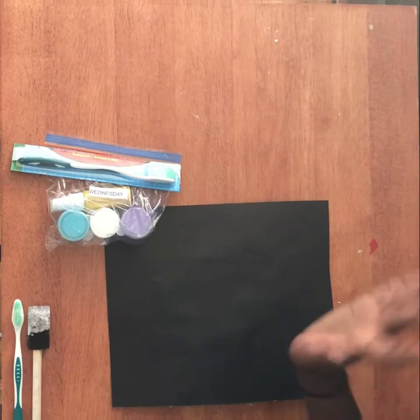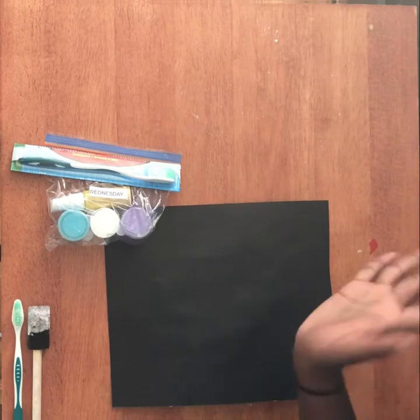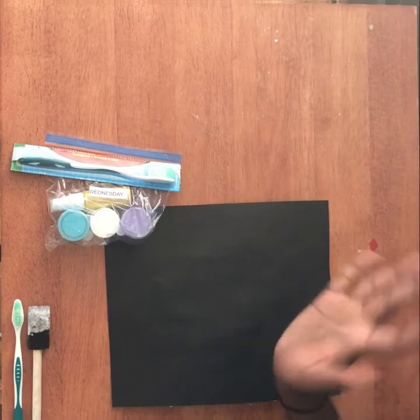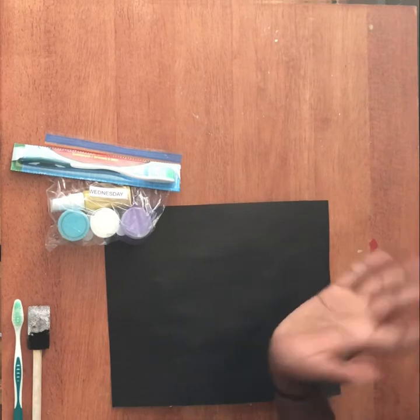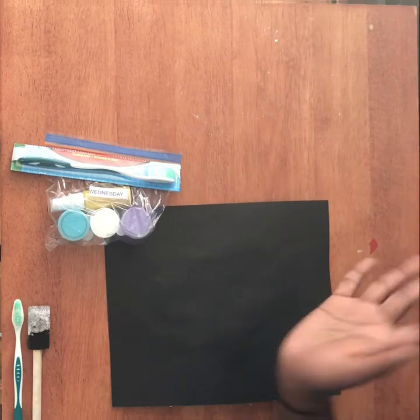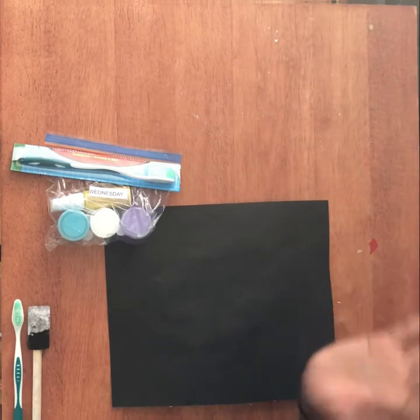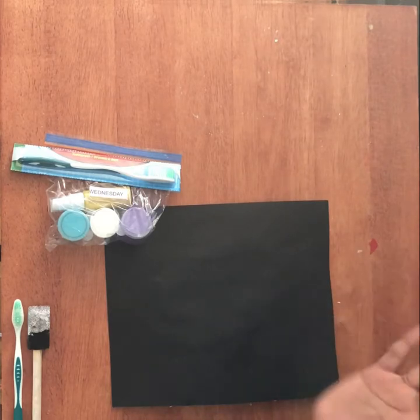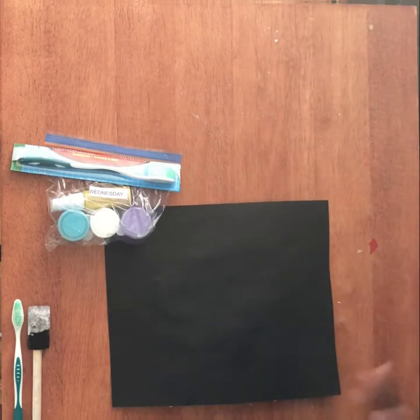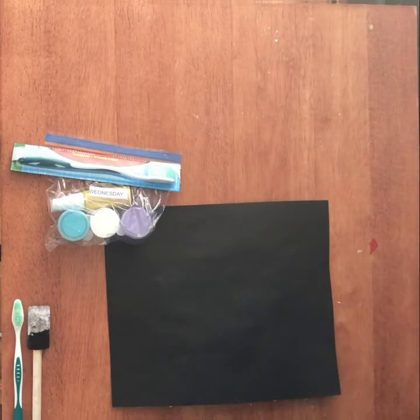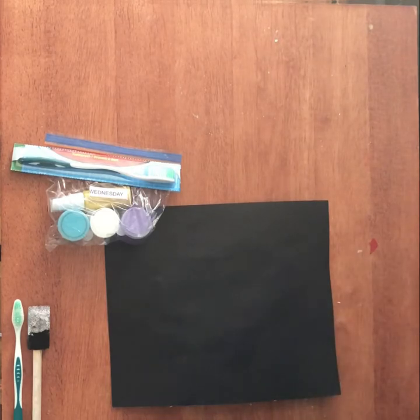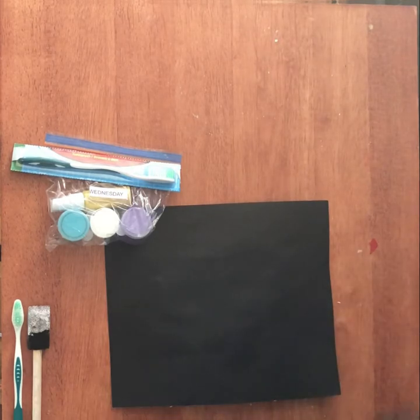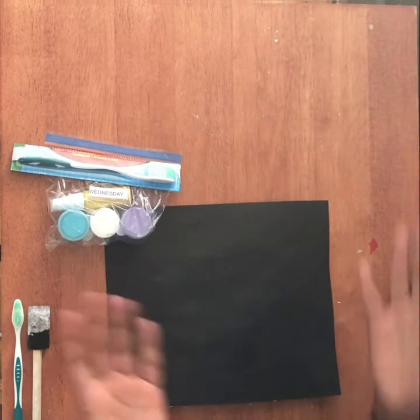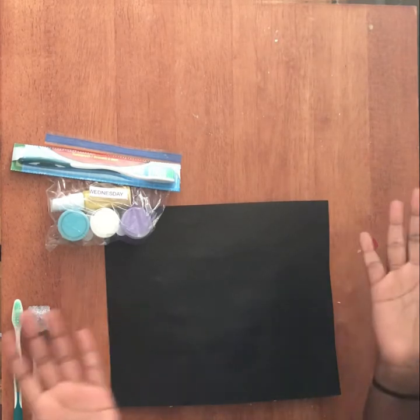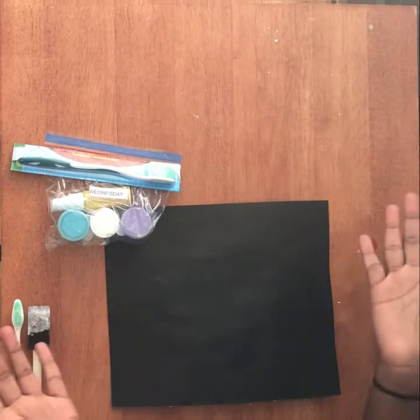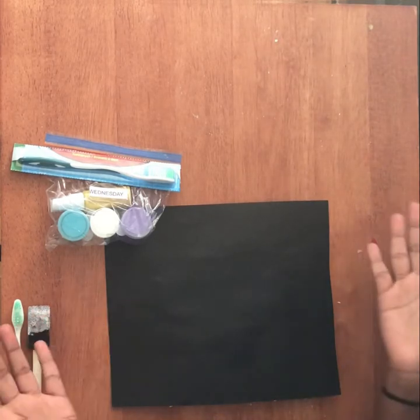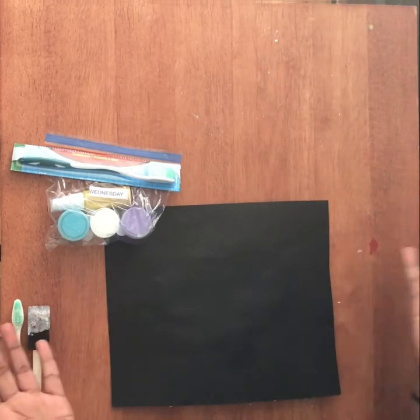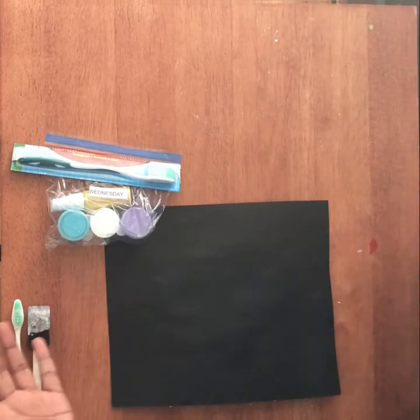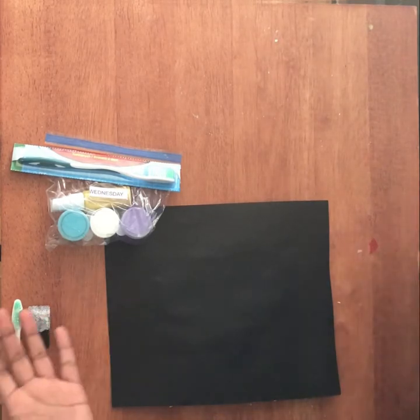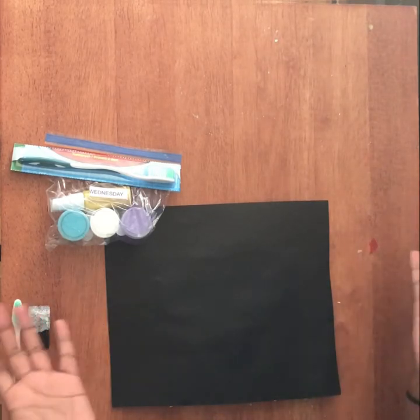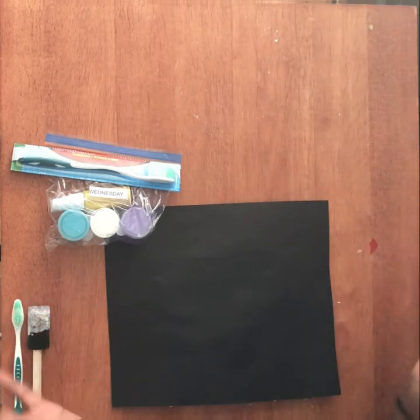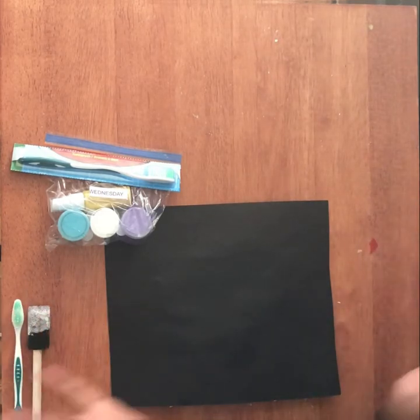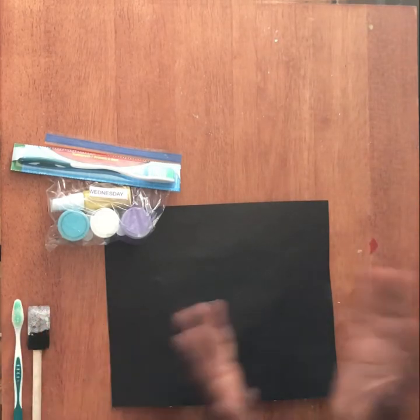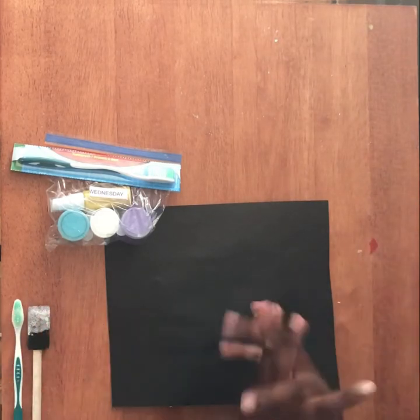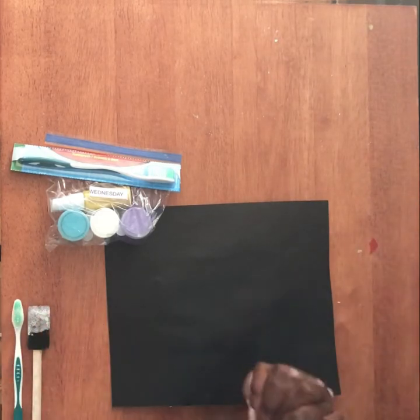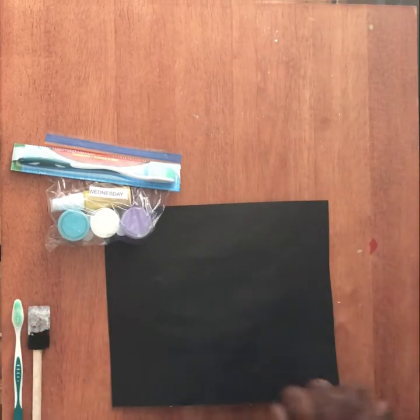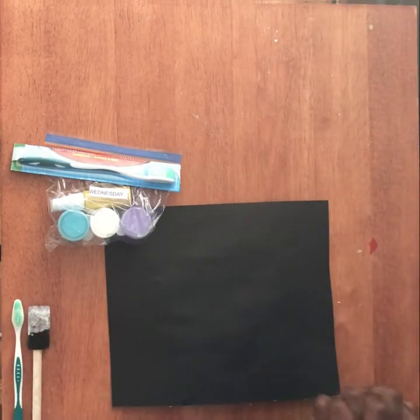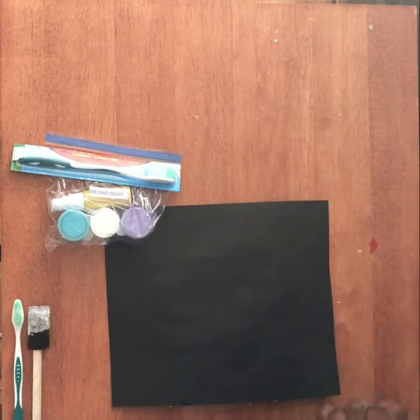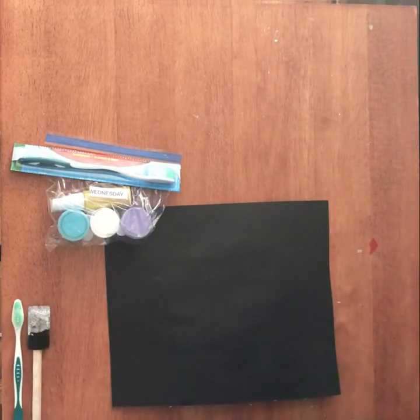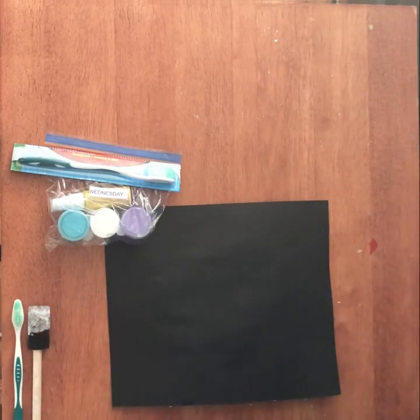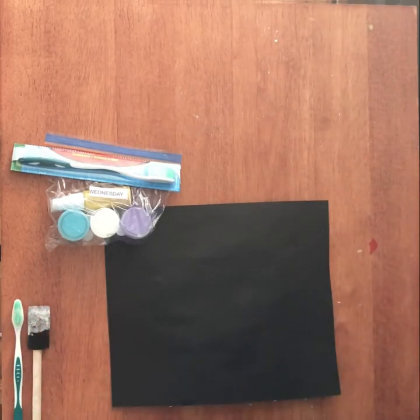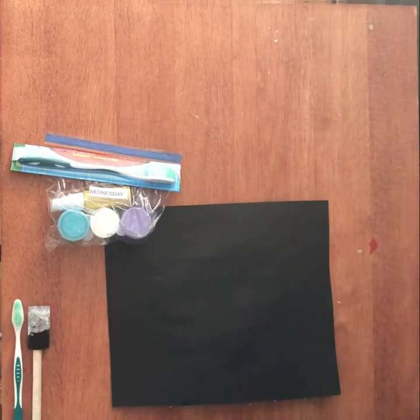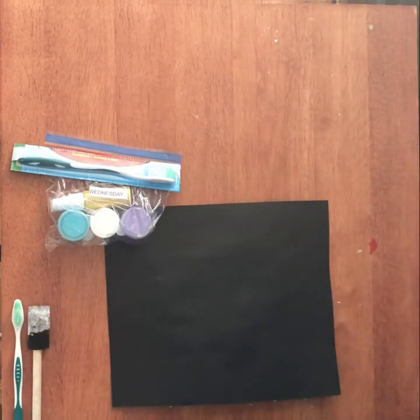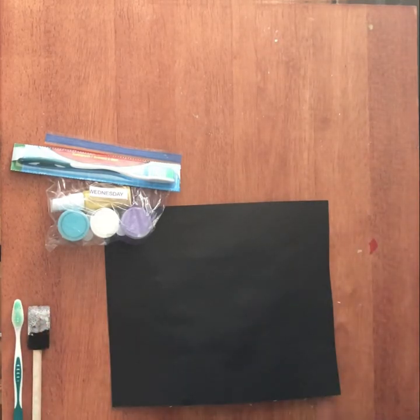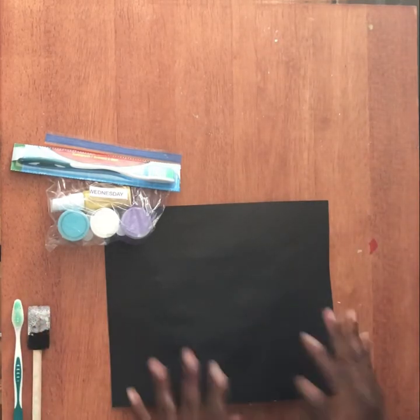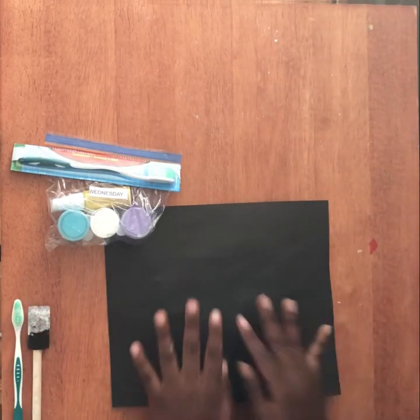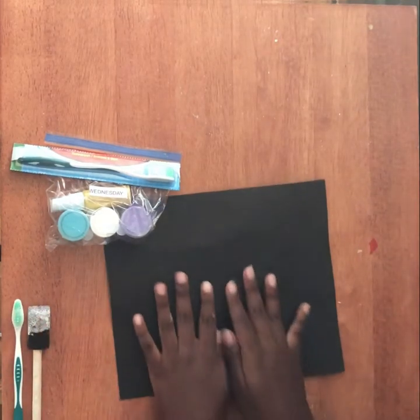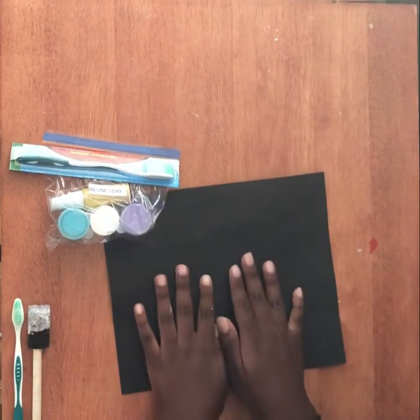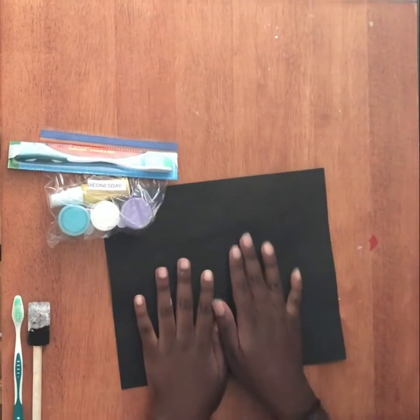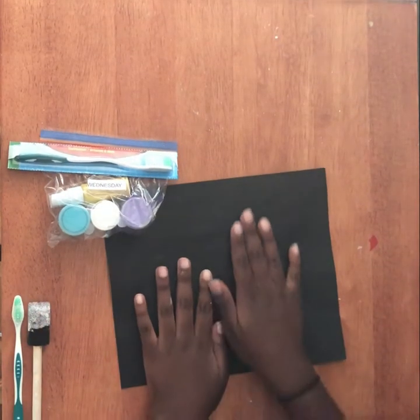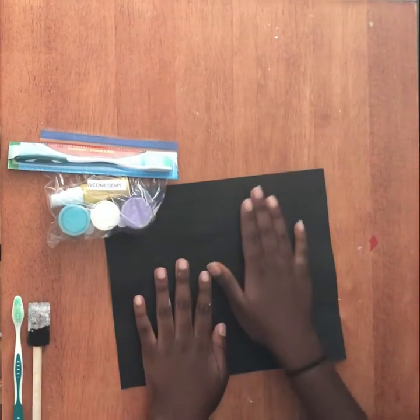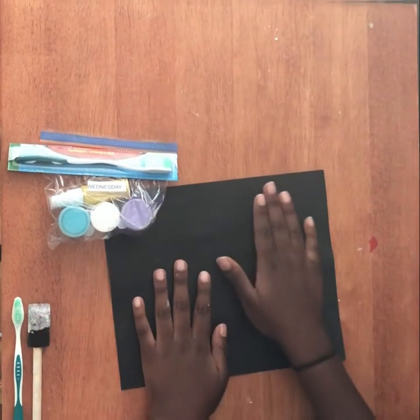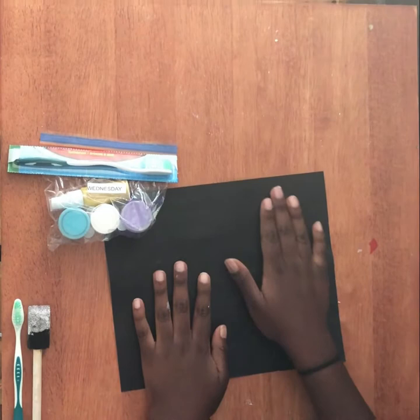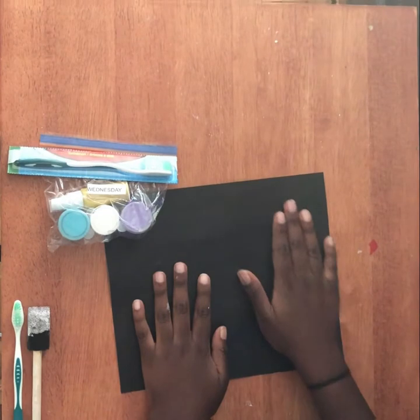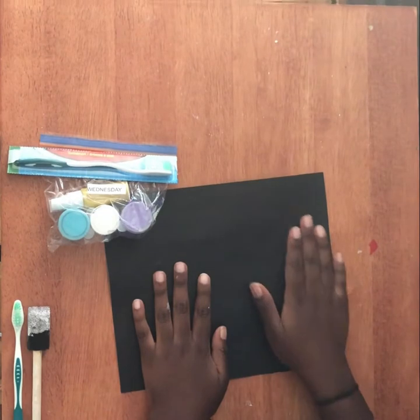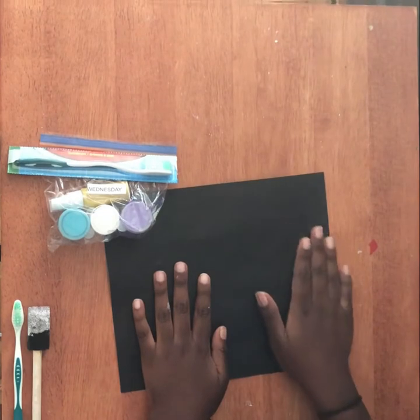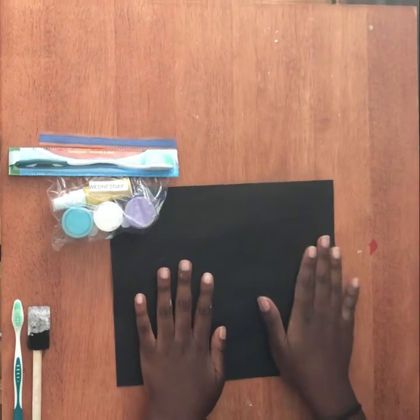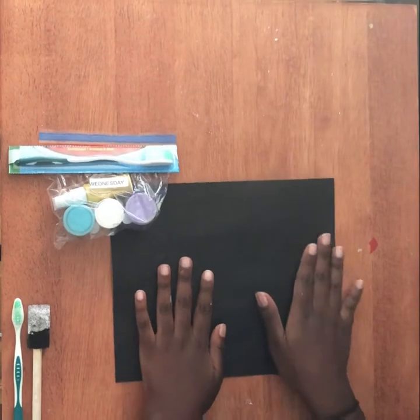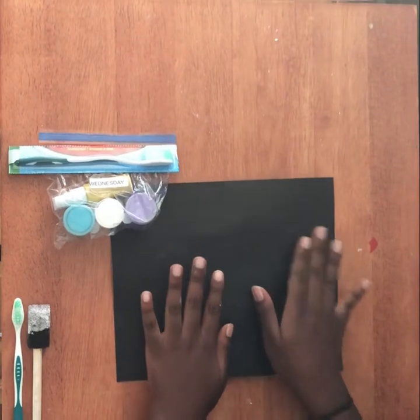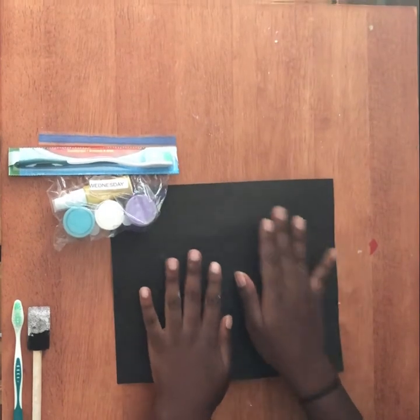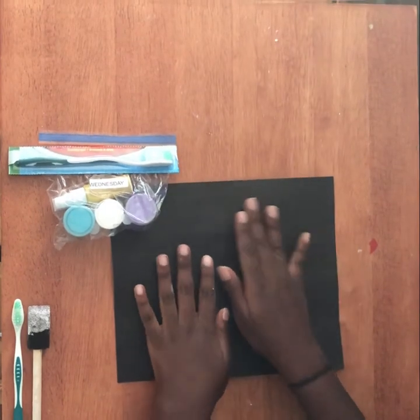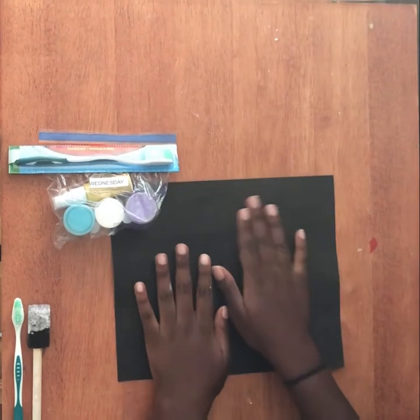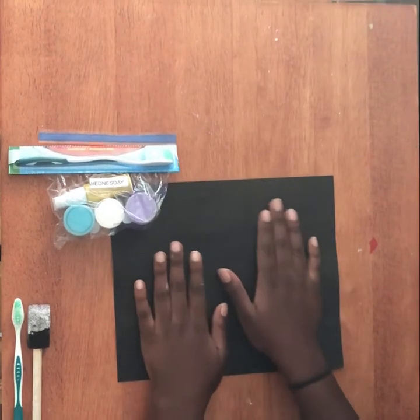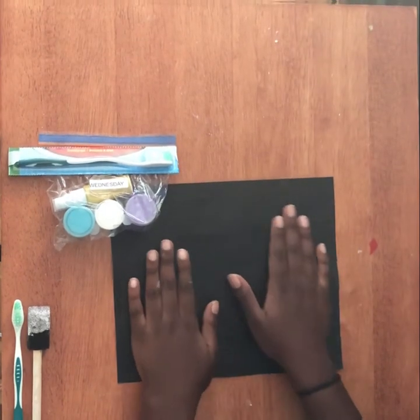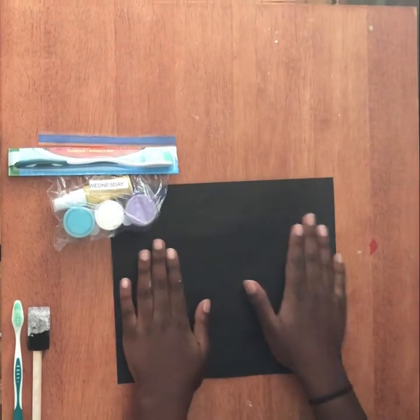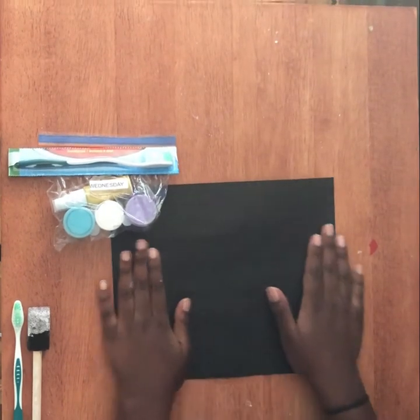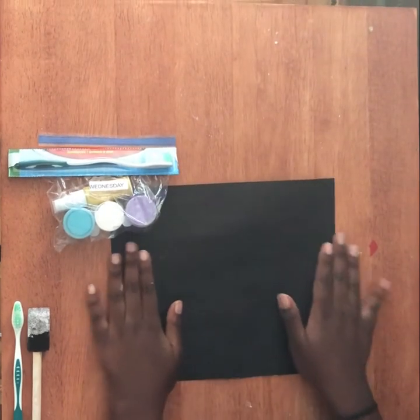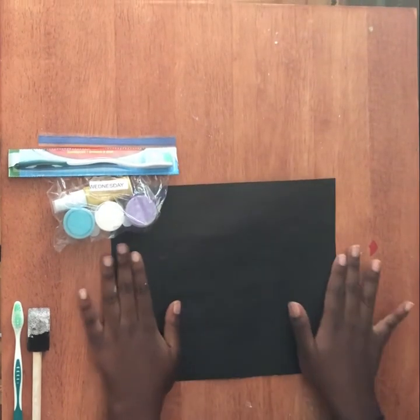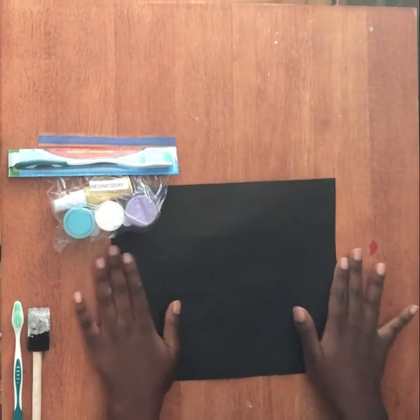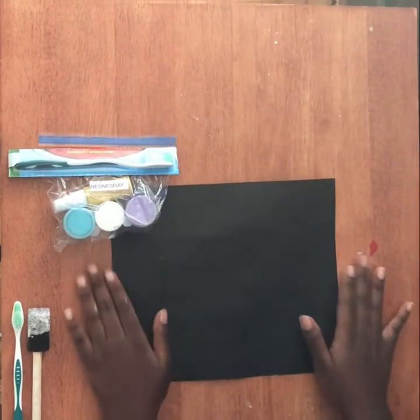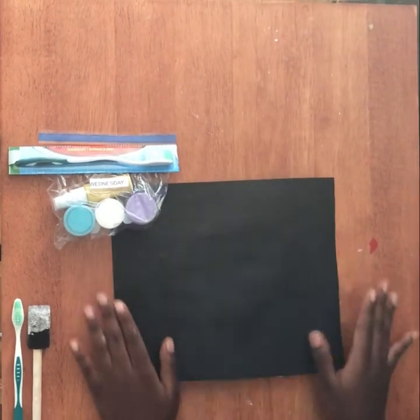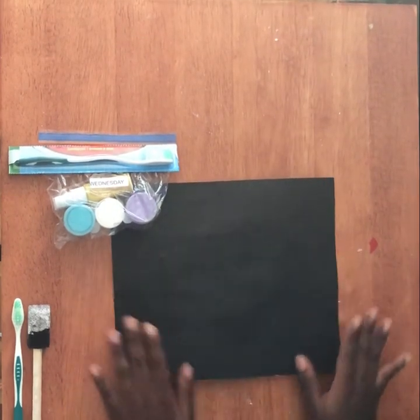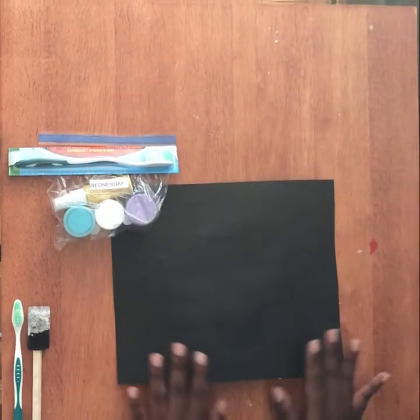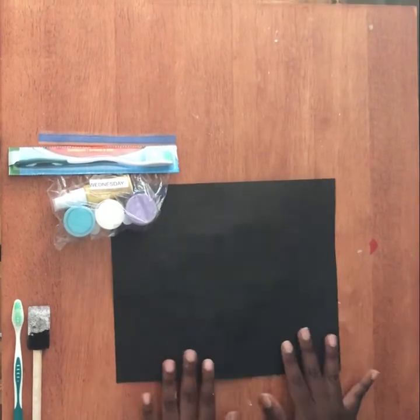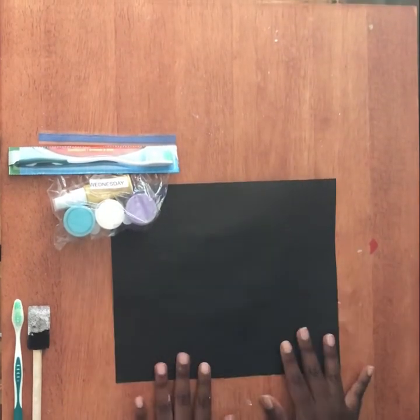Hi everyone! Welcome back to Day 3 at Camp I Am Possible. For today's craft we're going to be making galaxy painting.